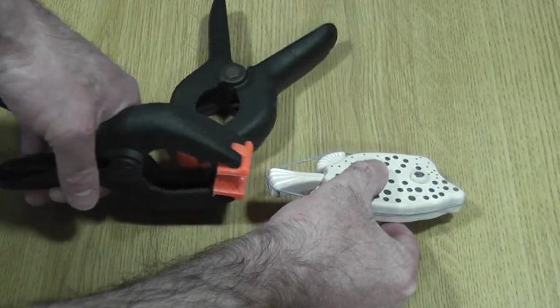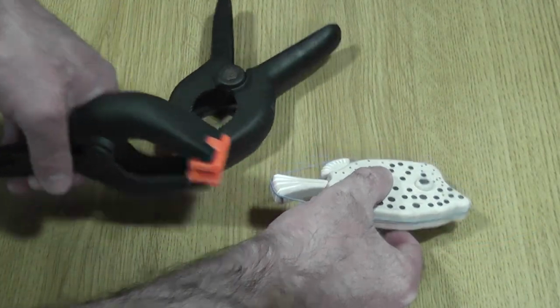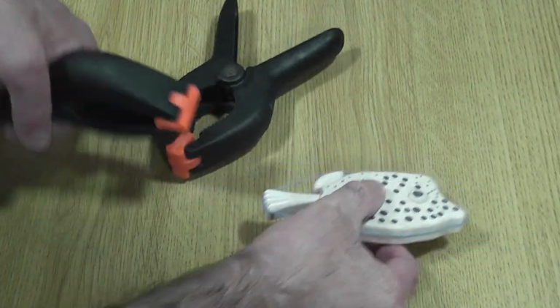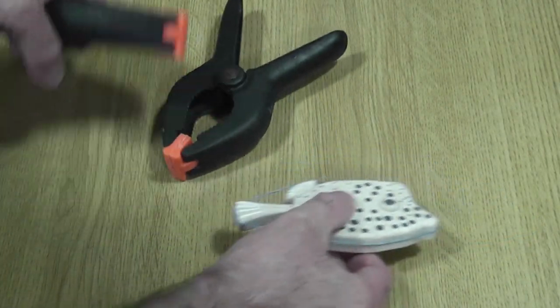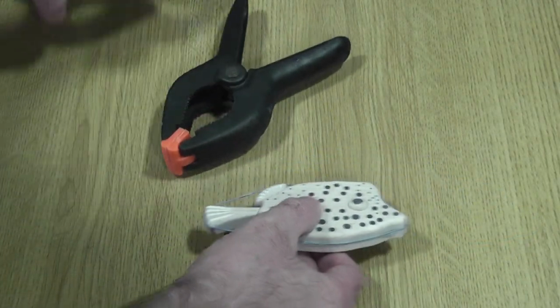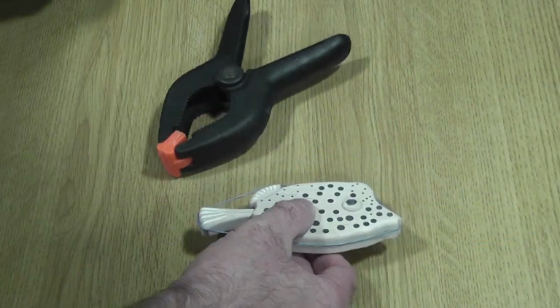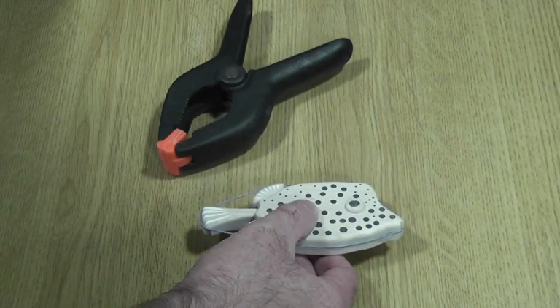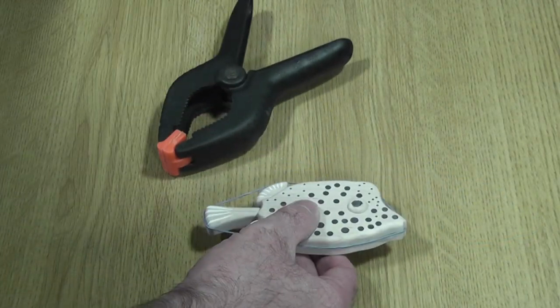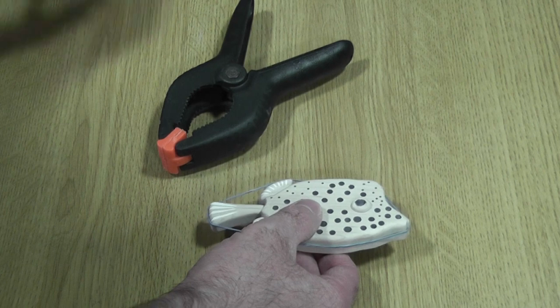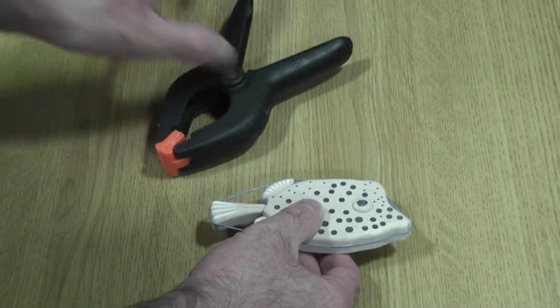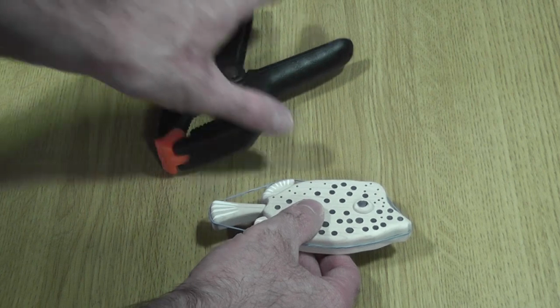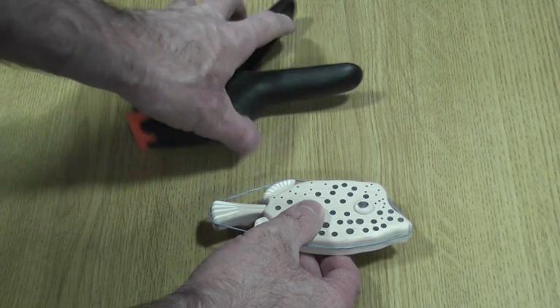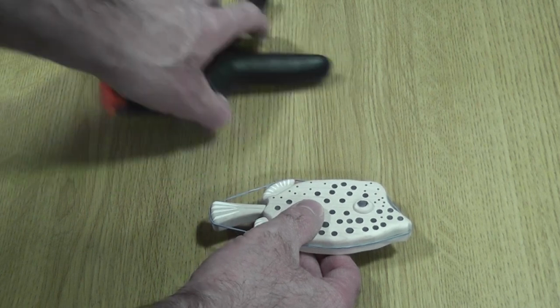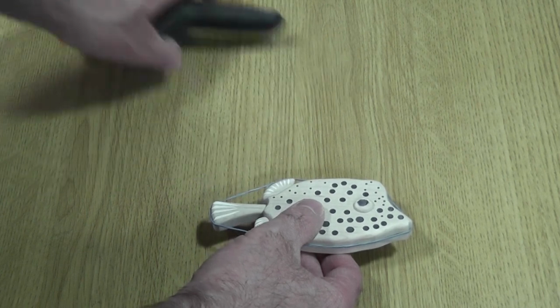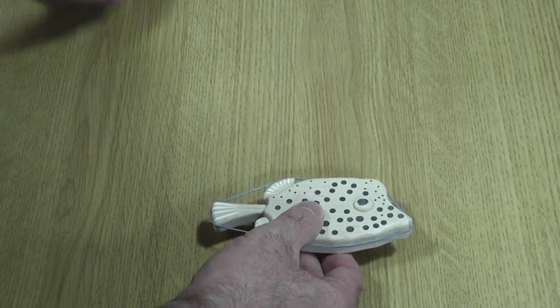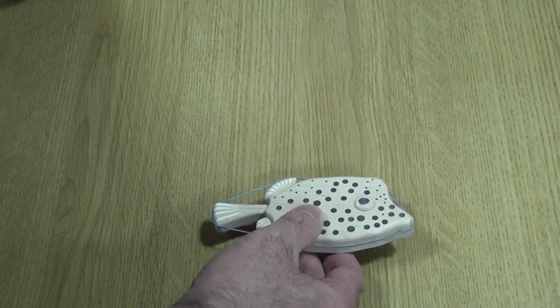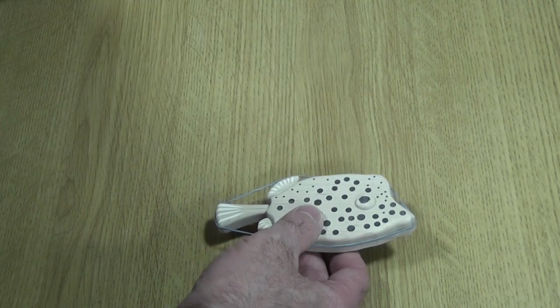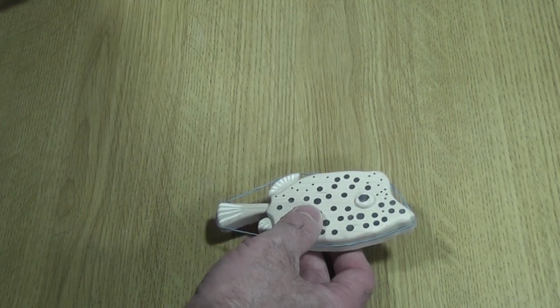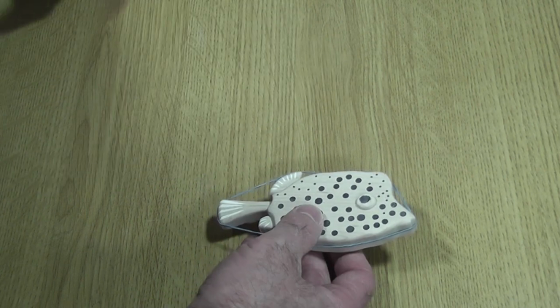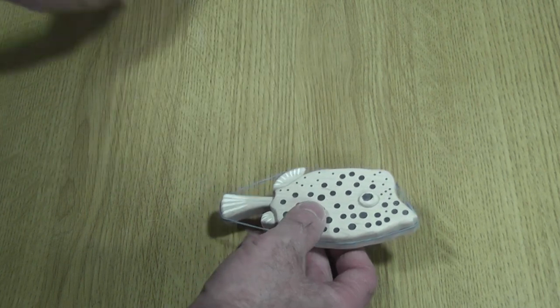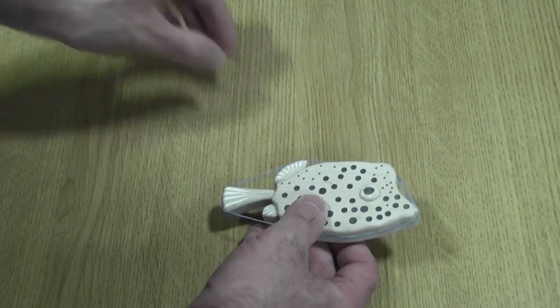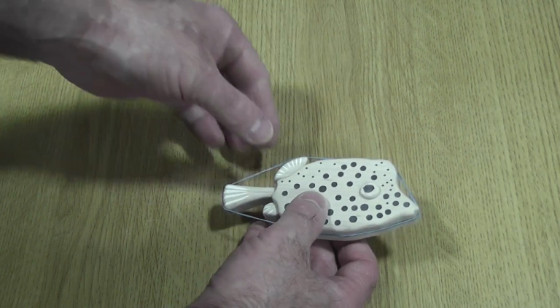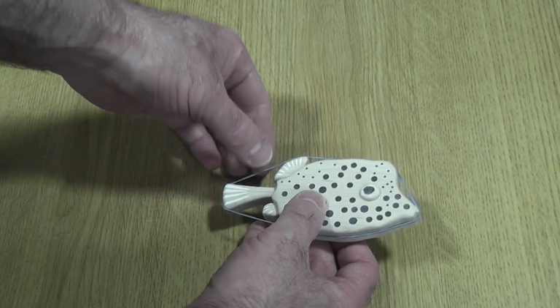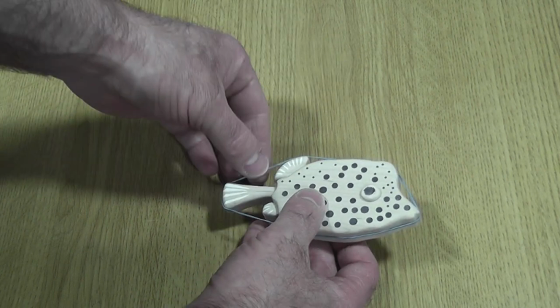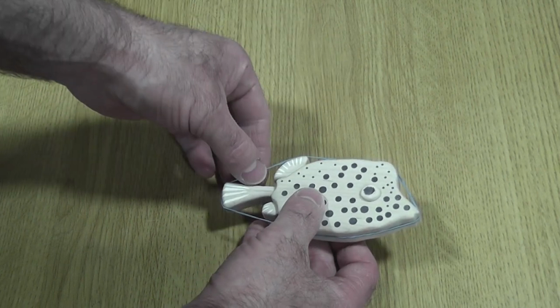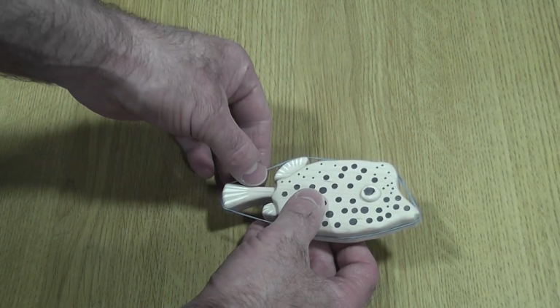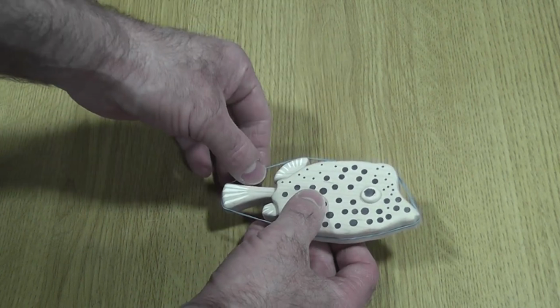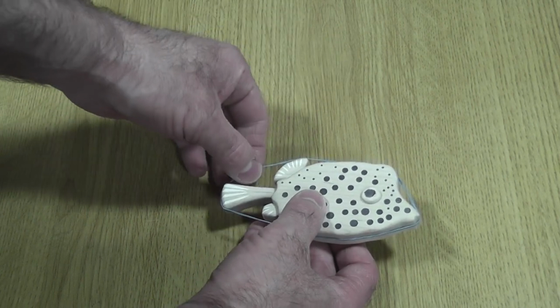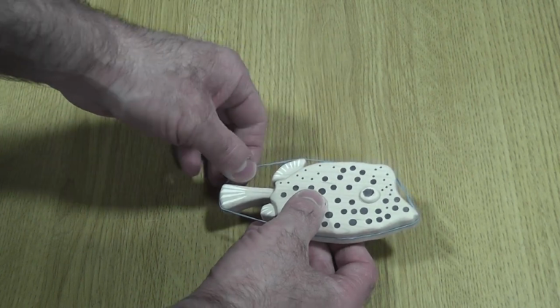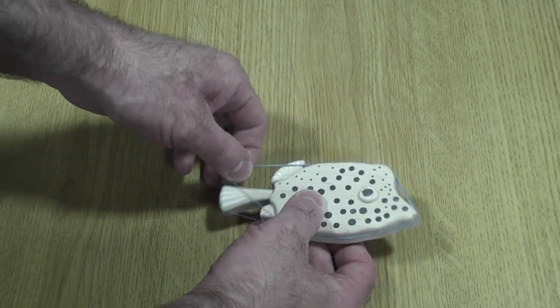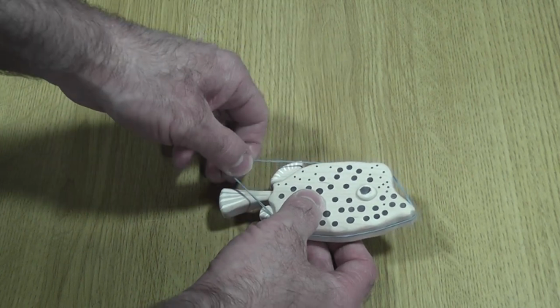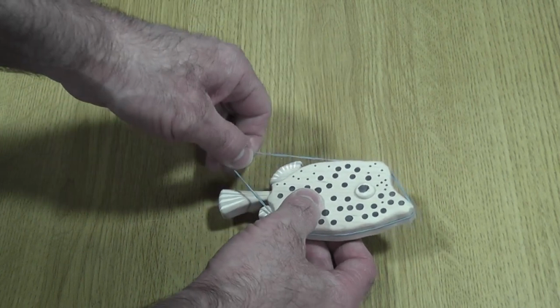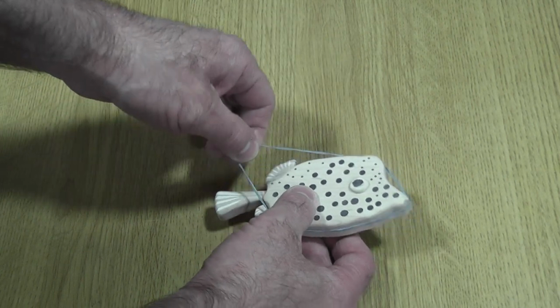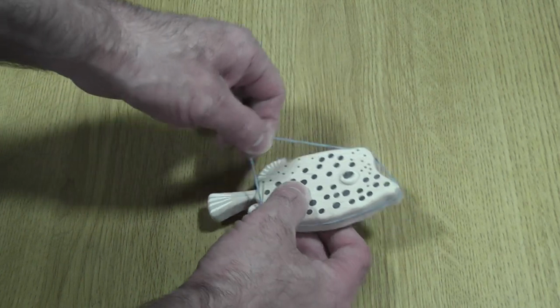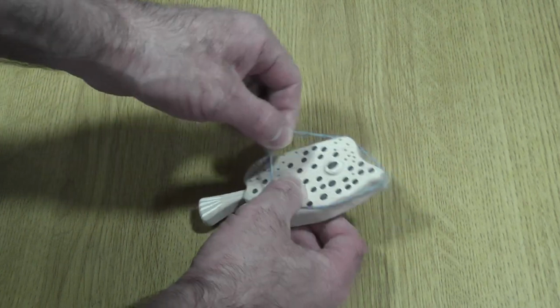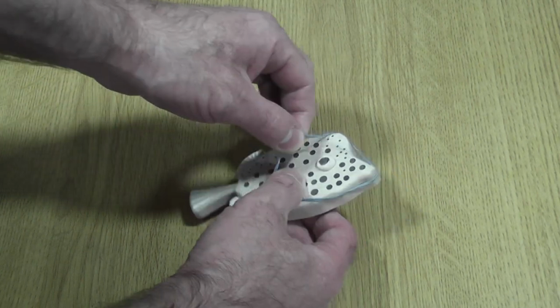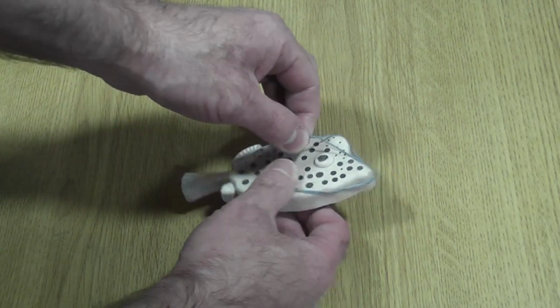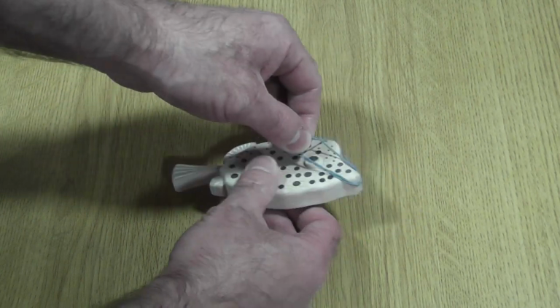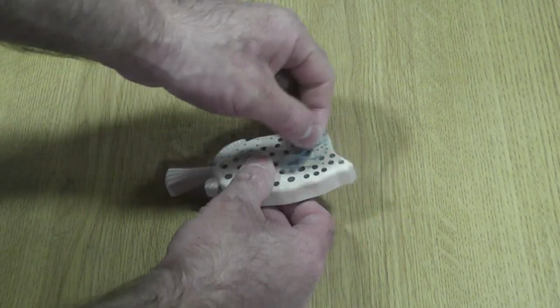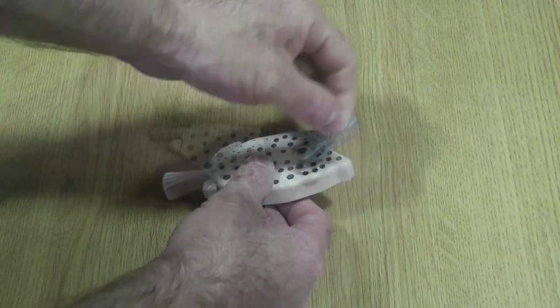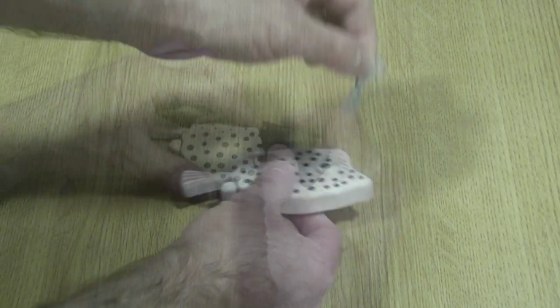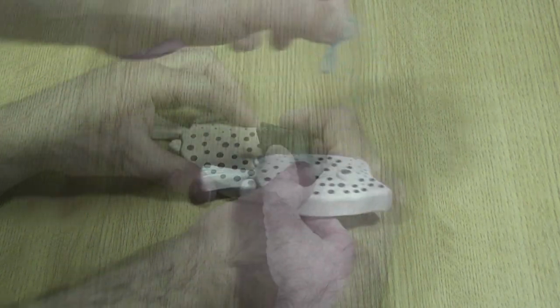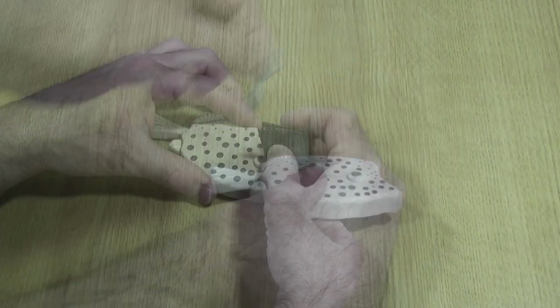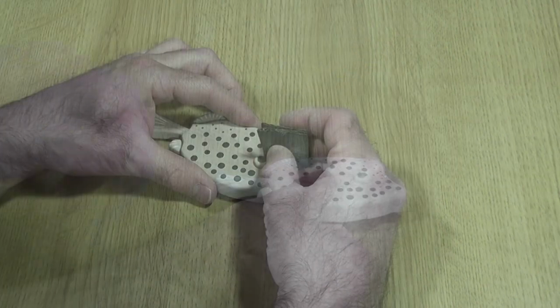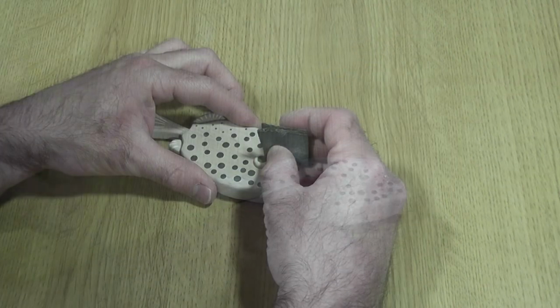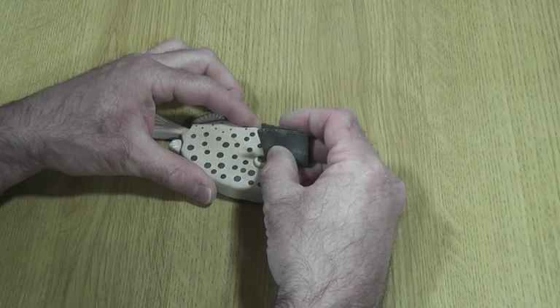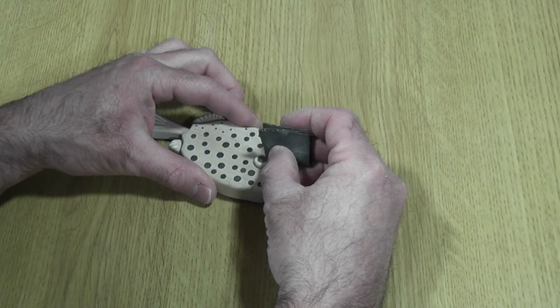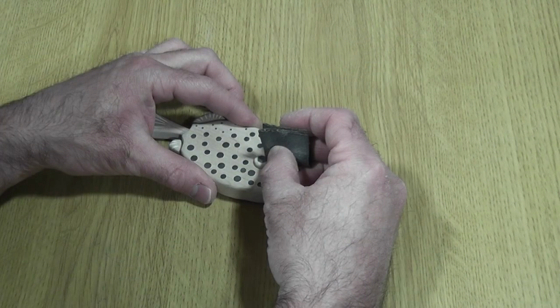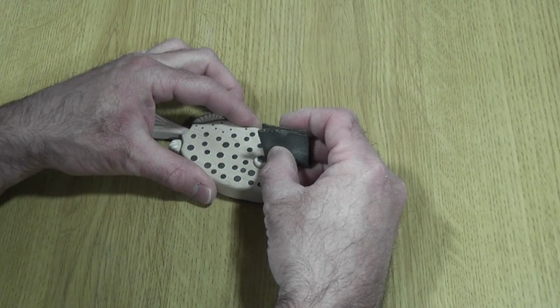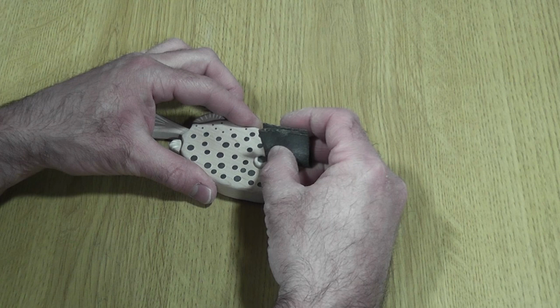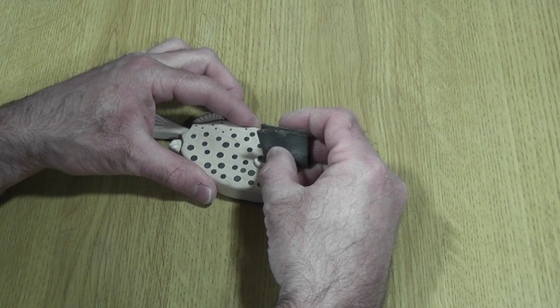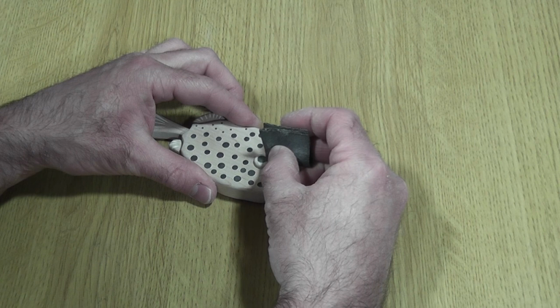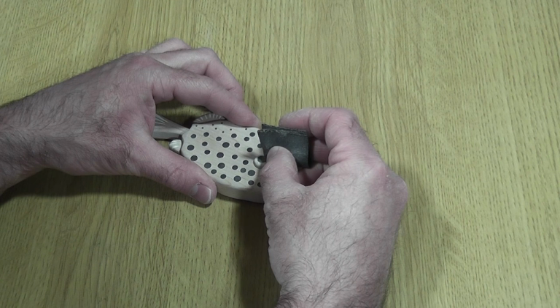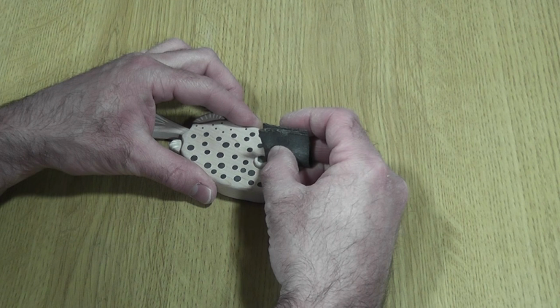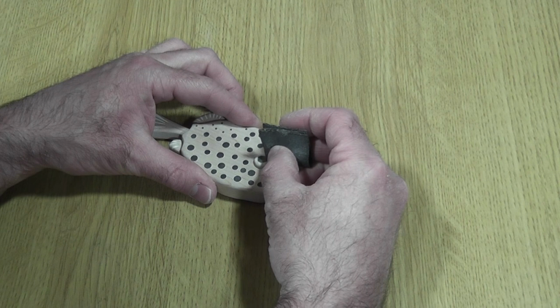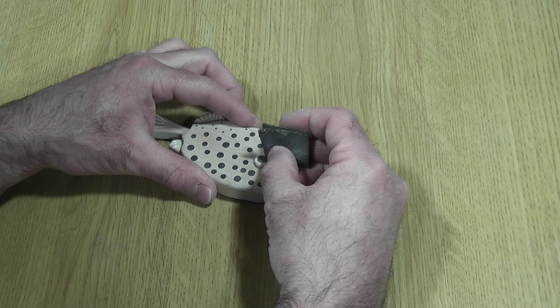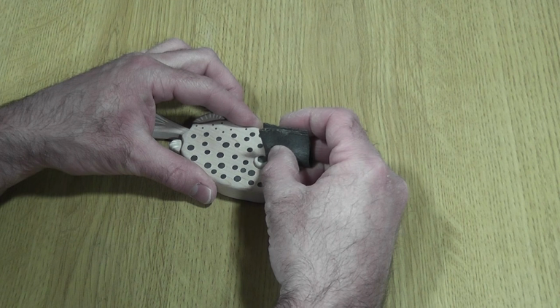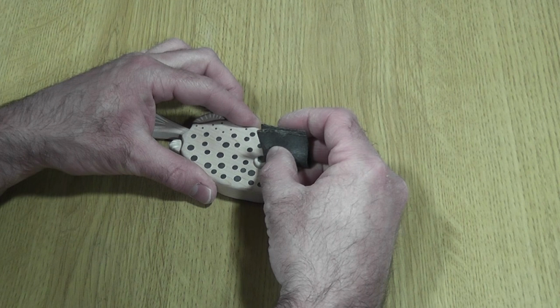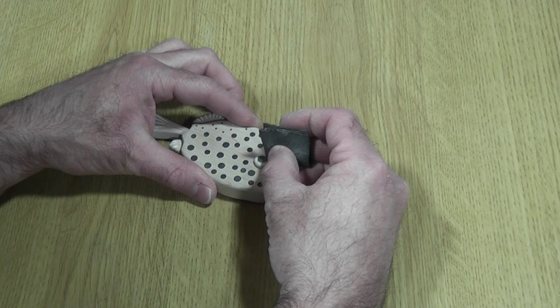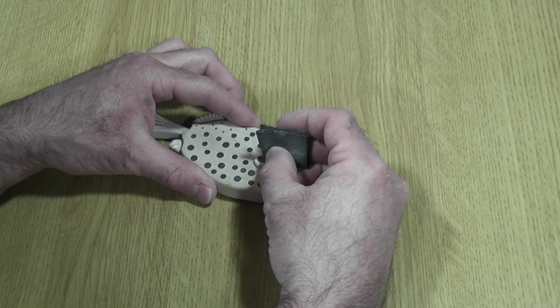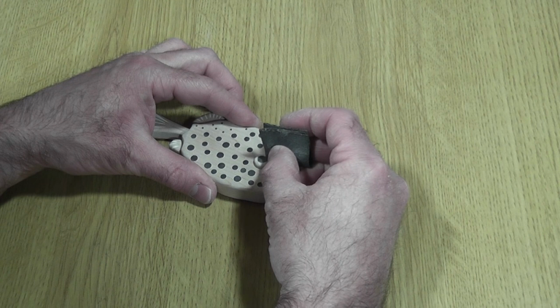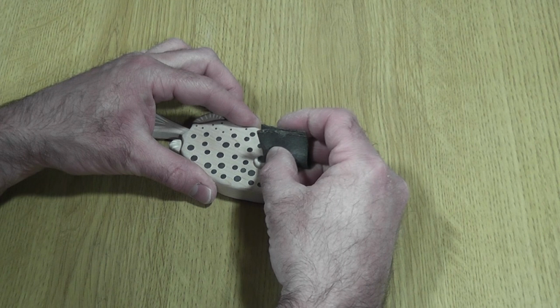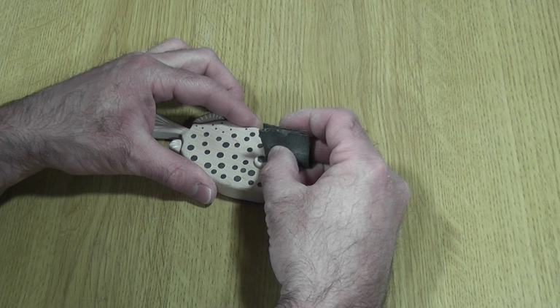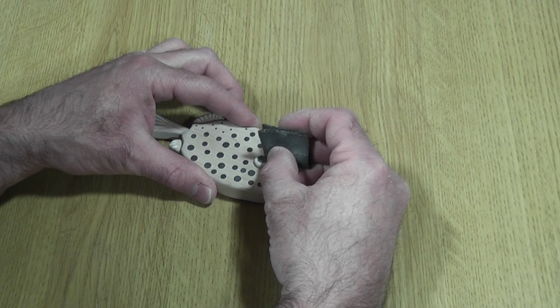If I'm honest I'm not horribly happy with this project, but it is only for a bit of fun, and after a bit of detailed sanding and a good waxing it's good enough for the fish tank.